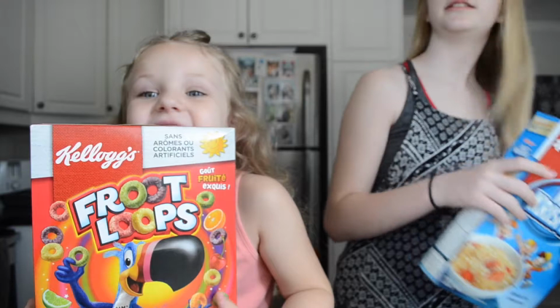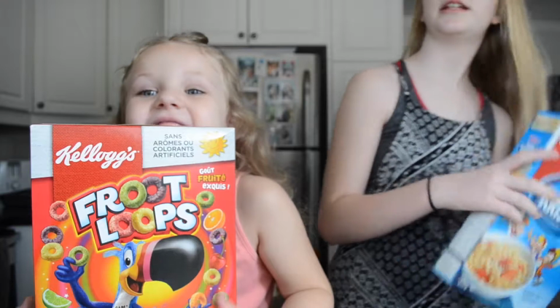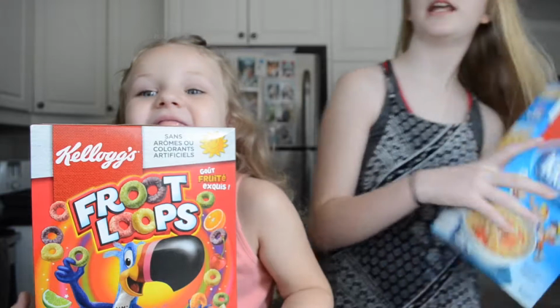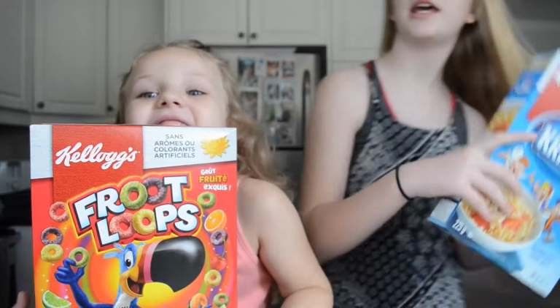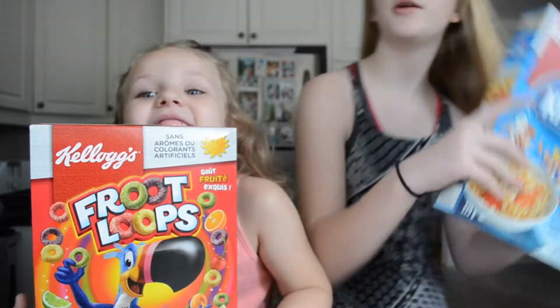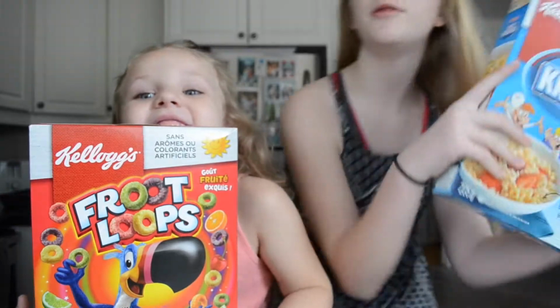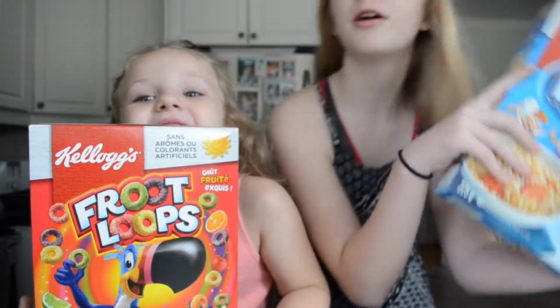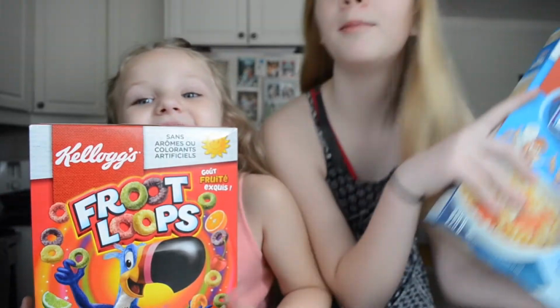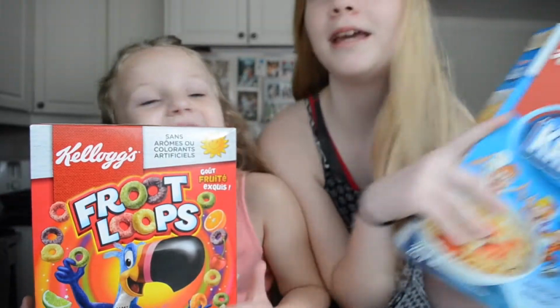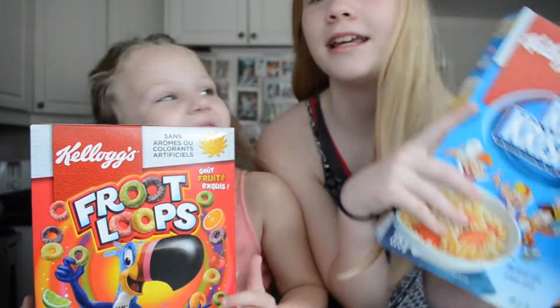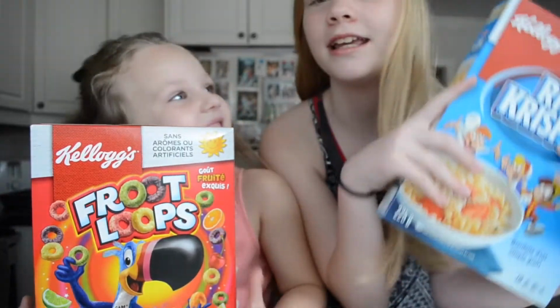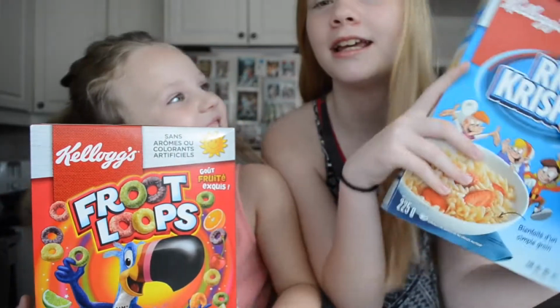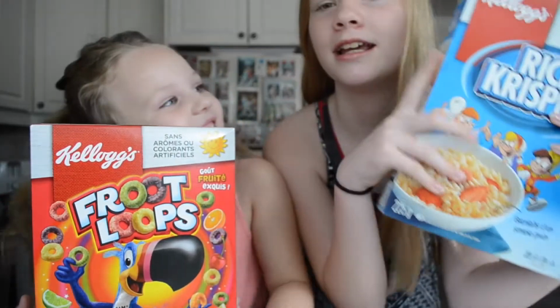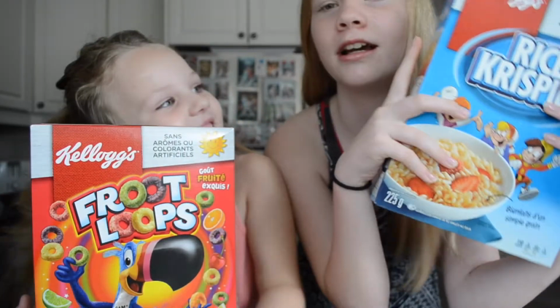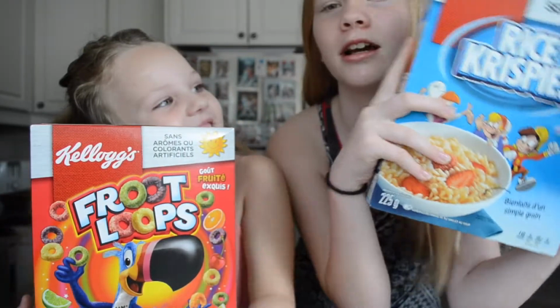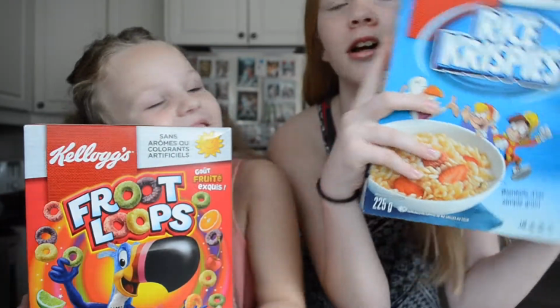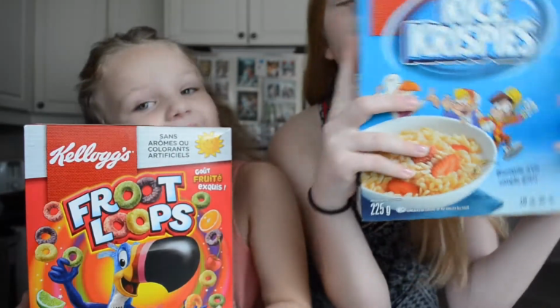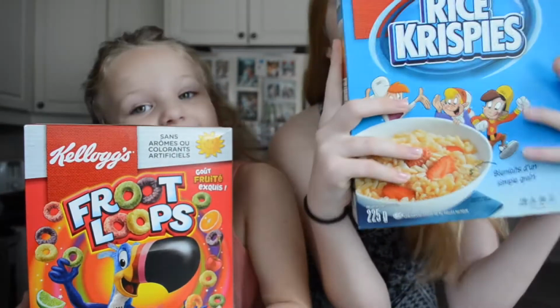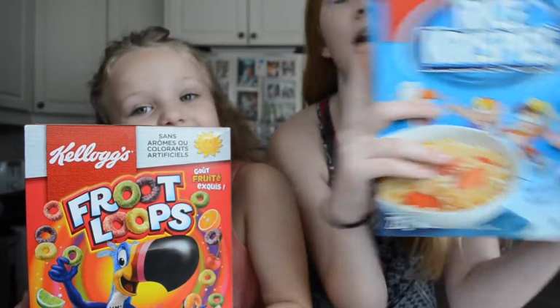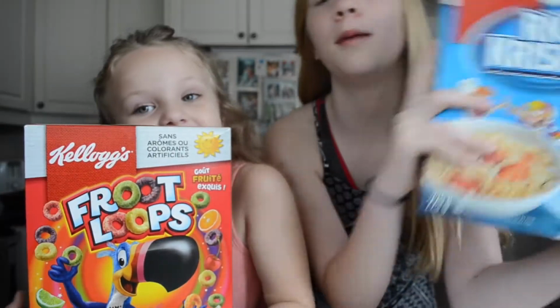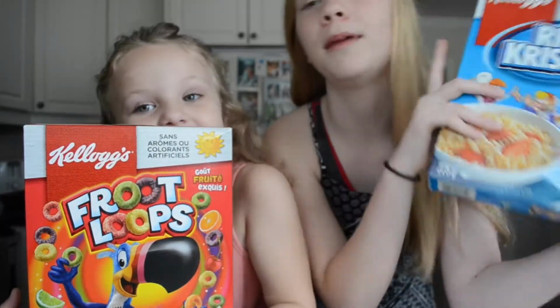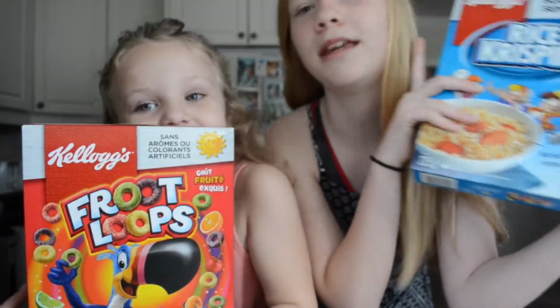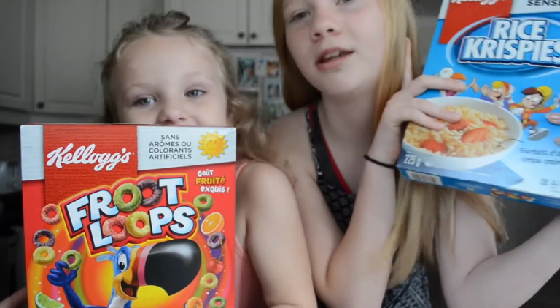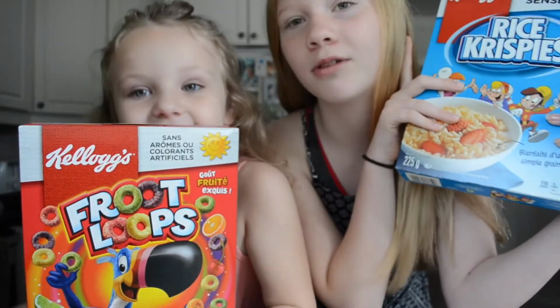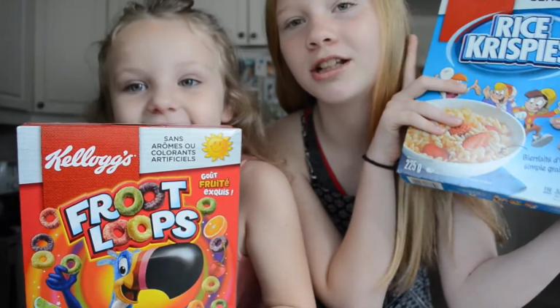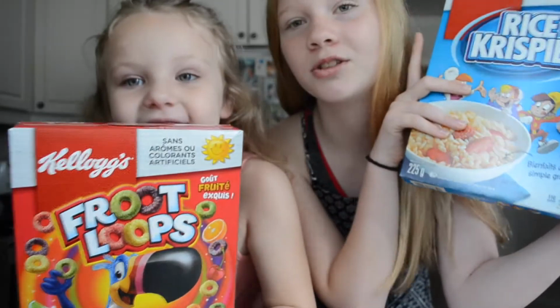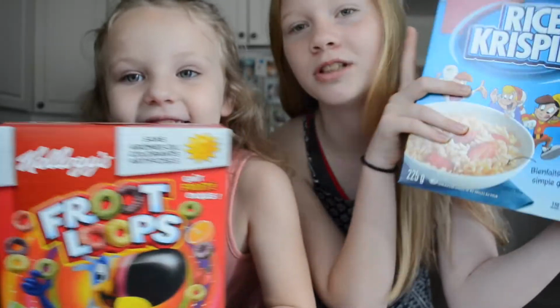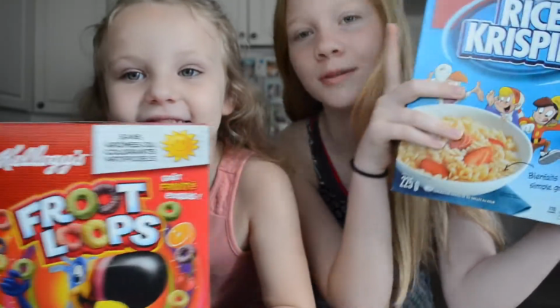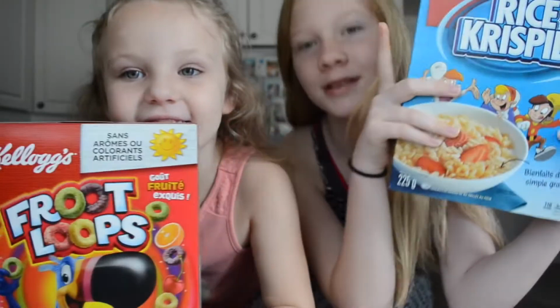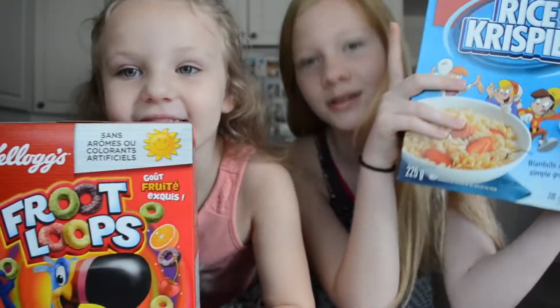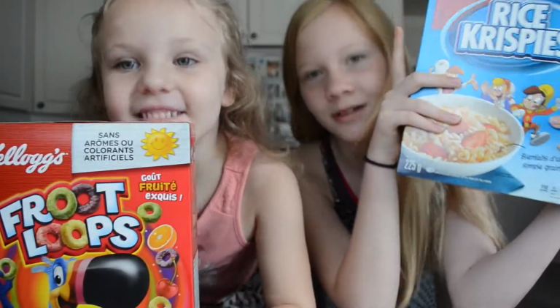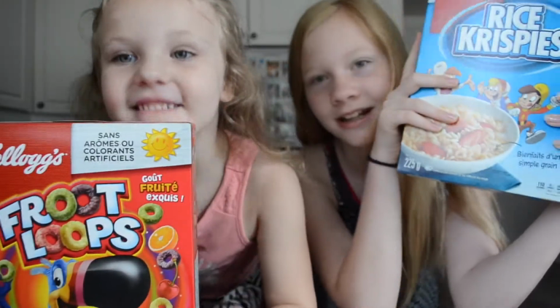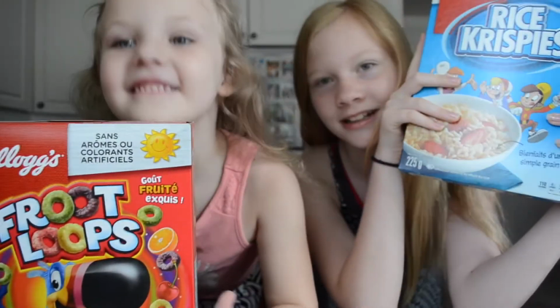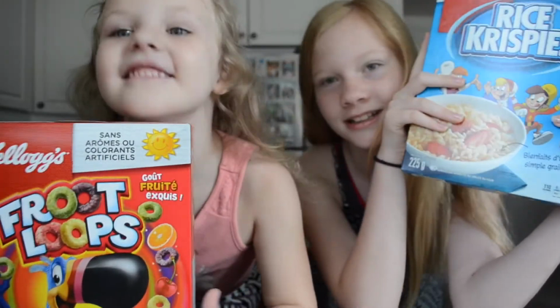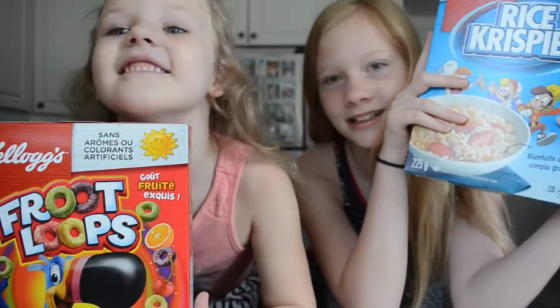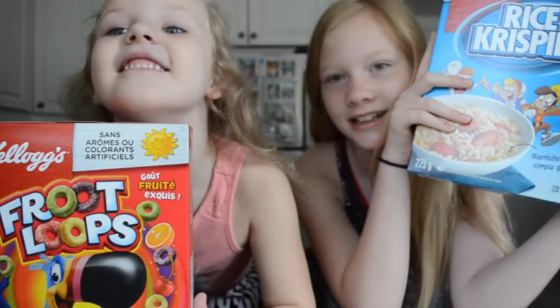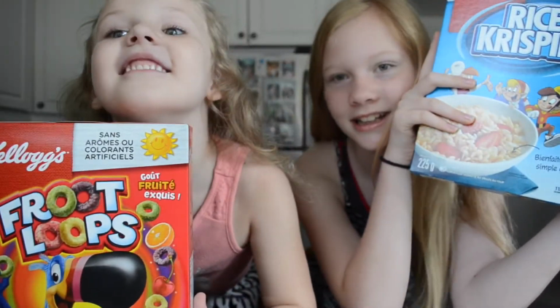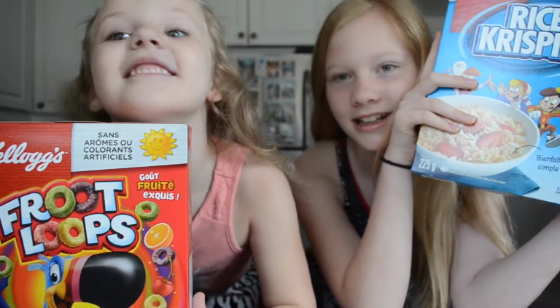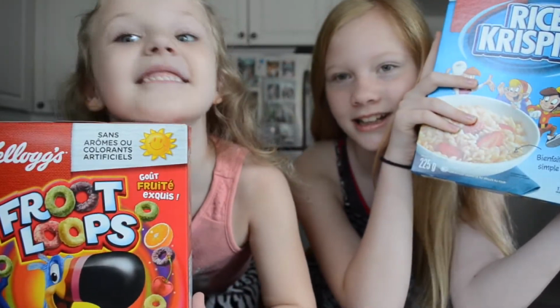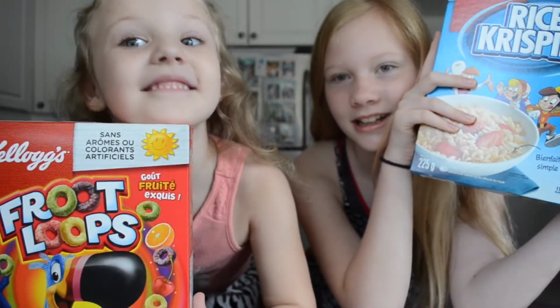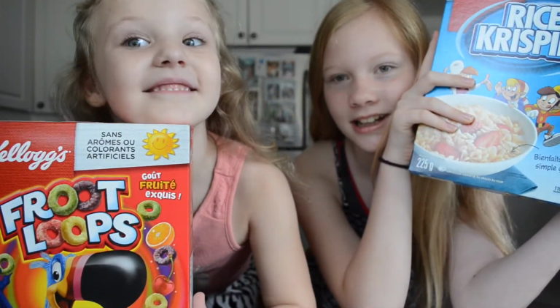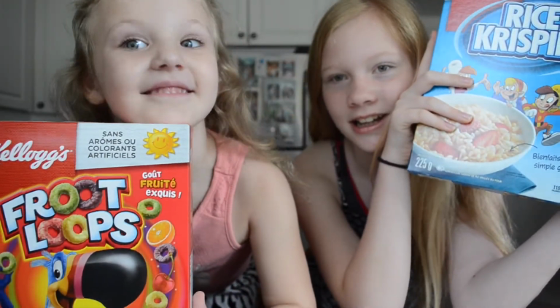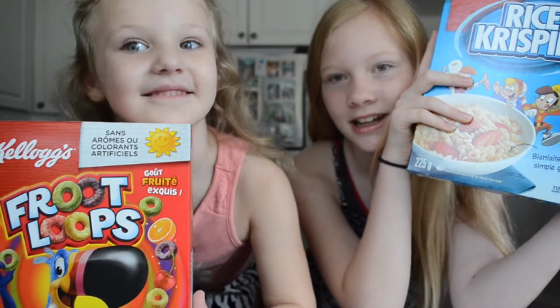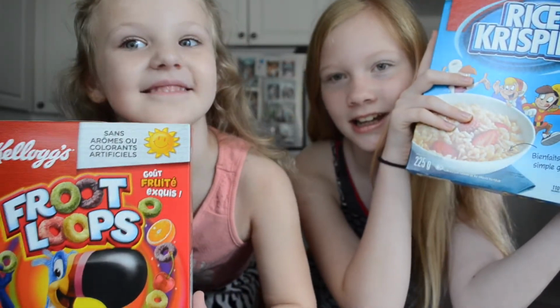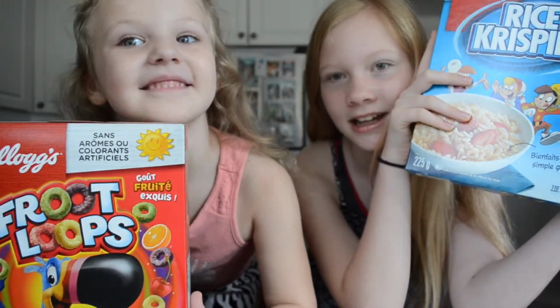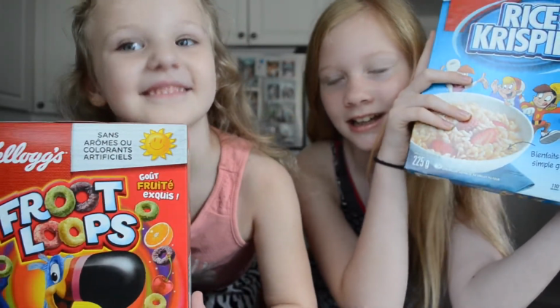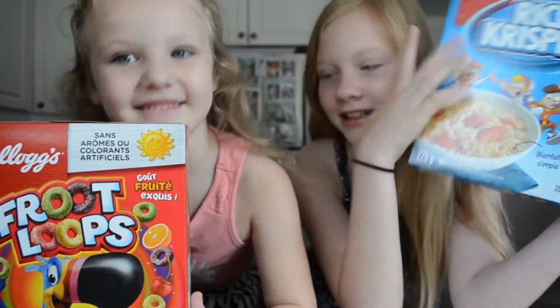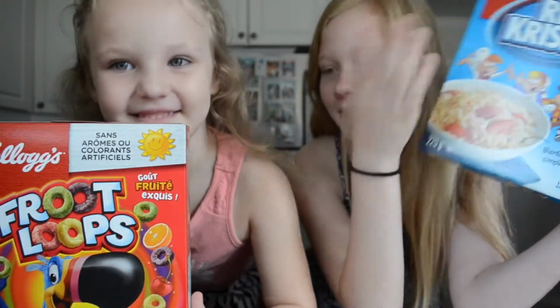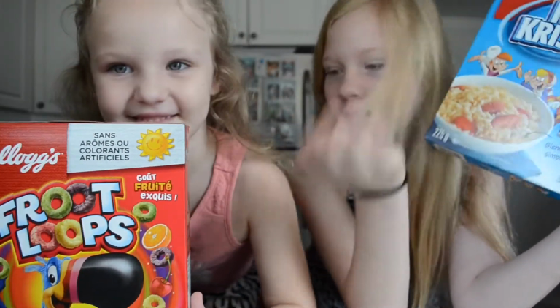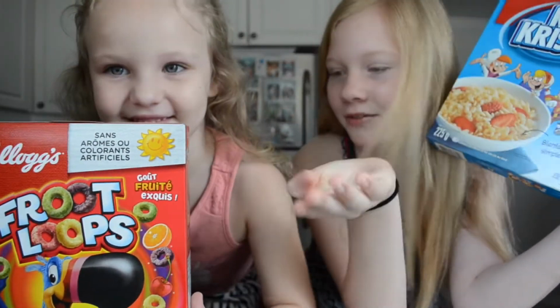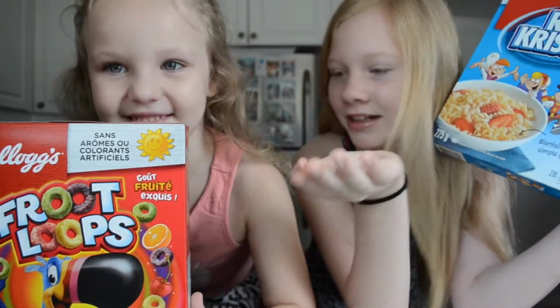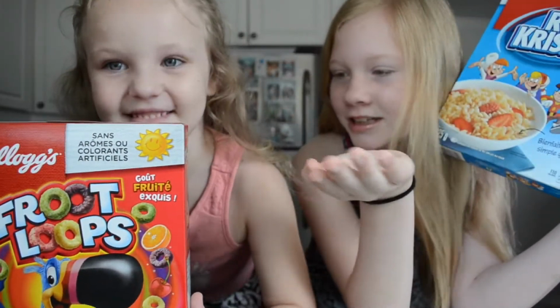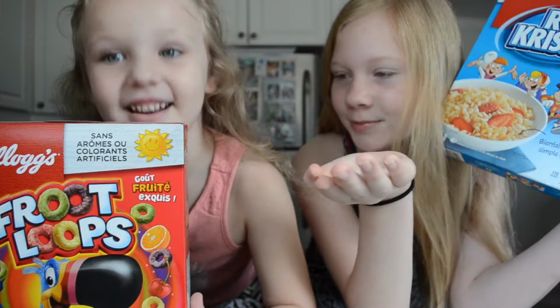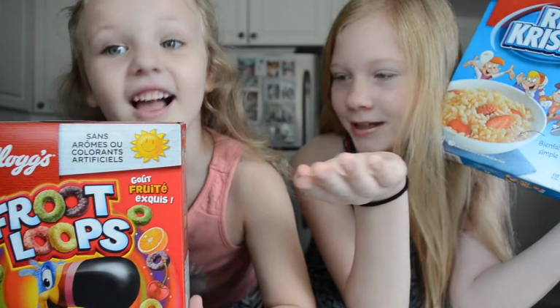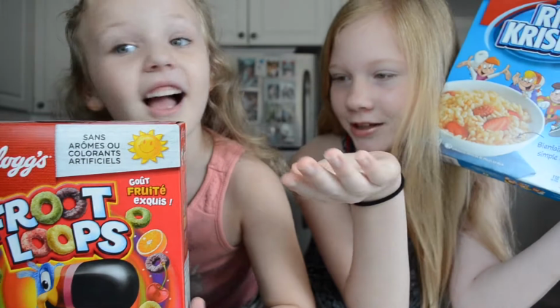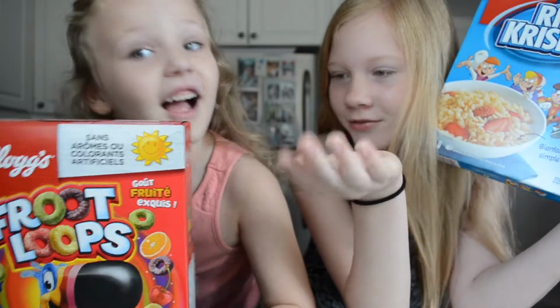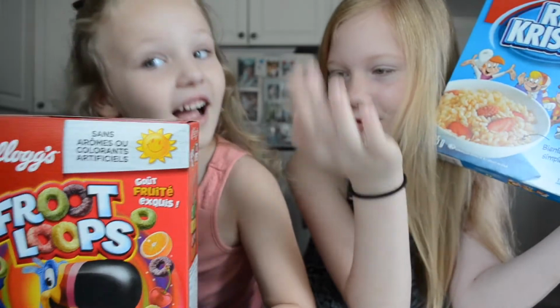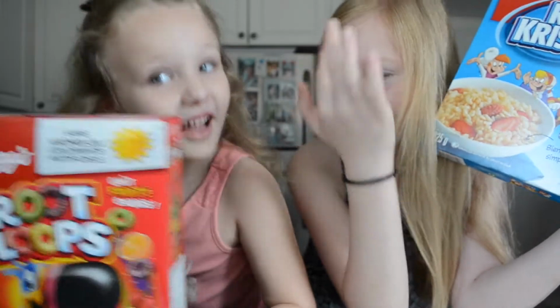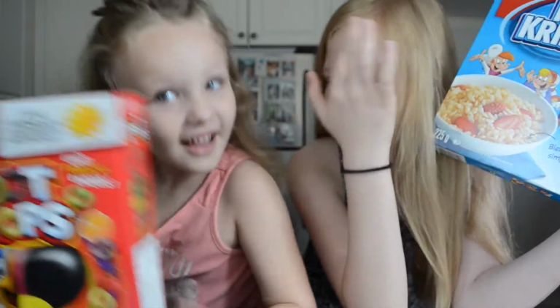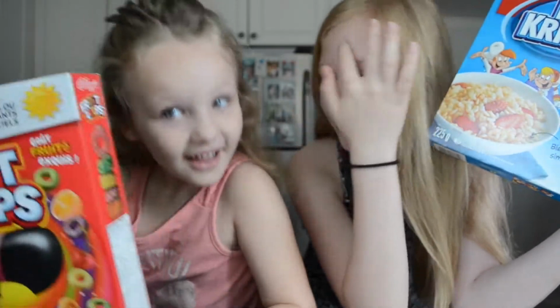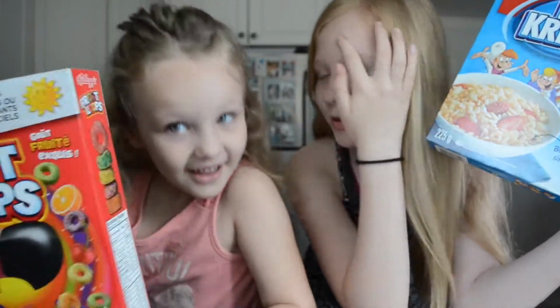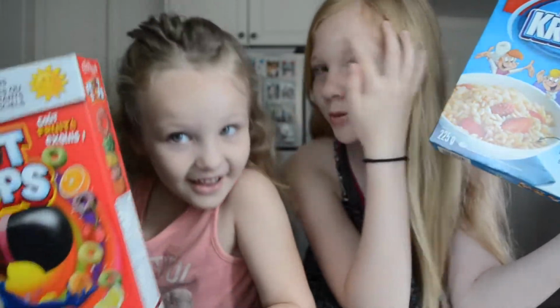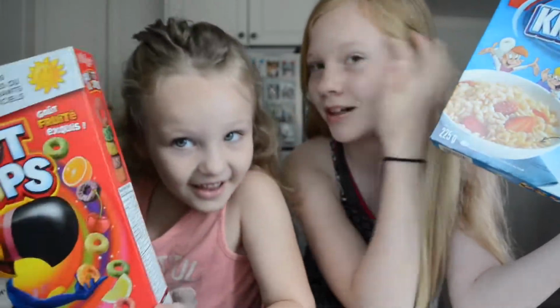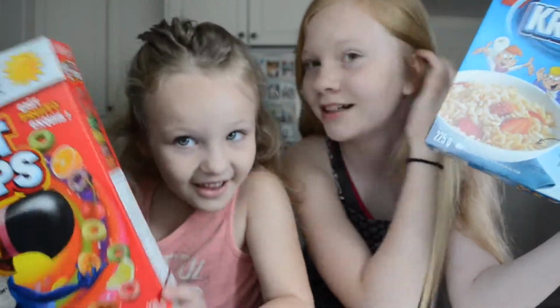Today we are making — well, I'm making Rice Krispies squares and Ava is making Froot Loop squares.